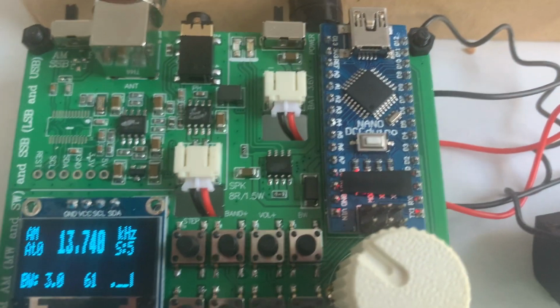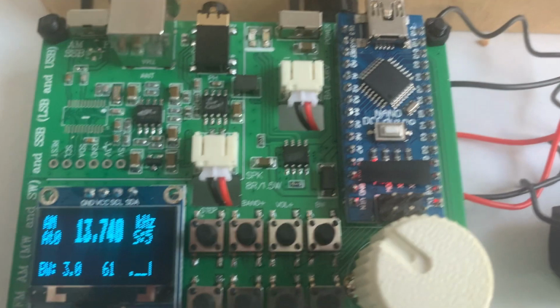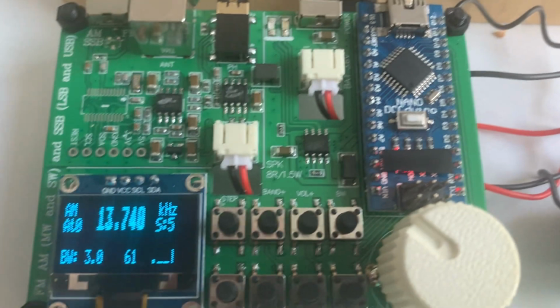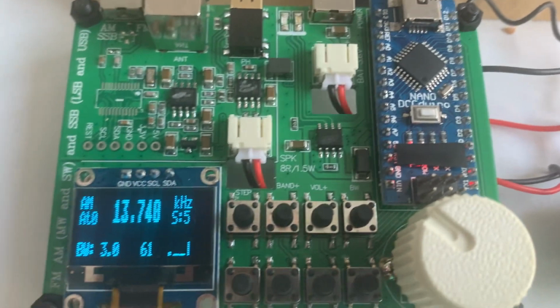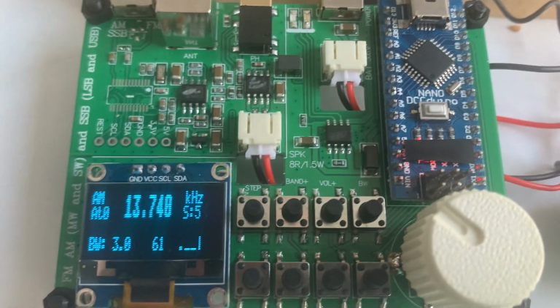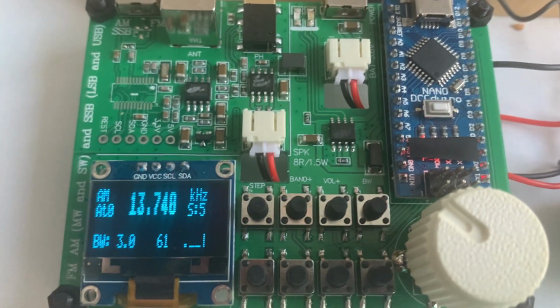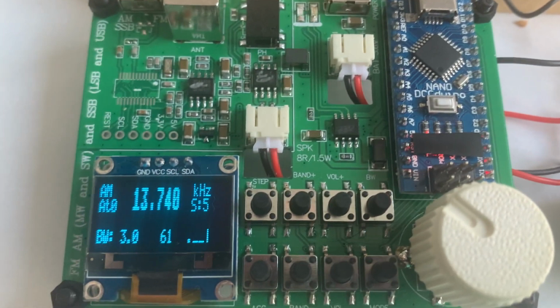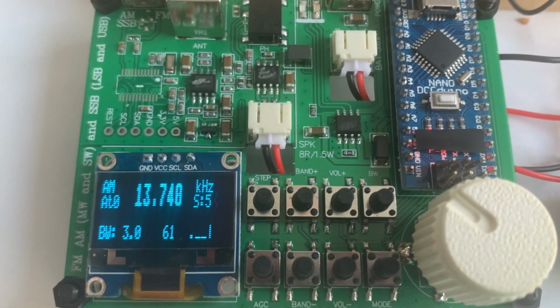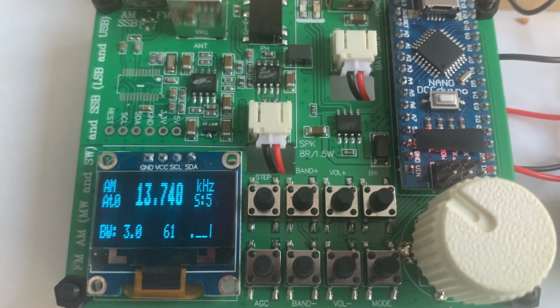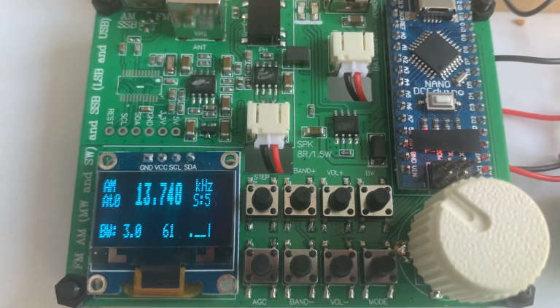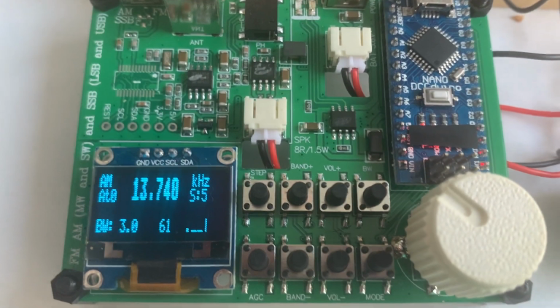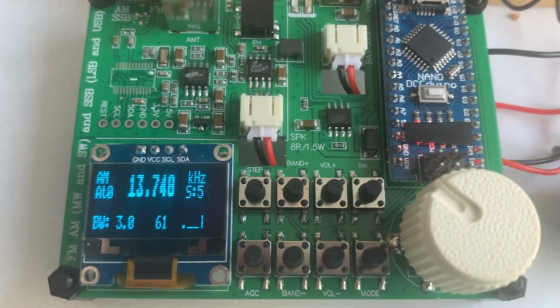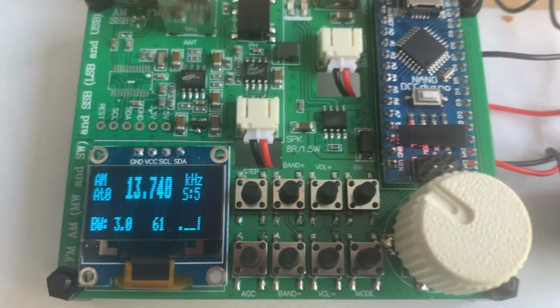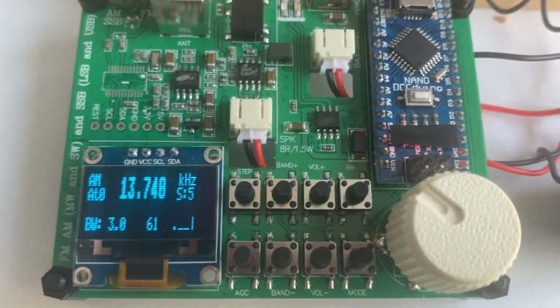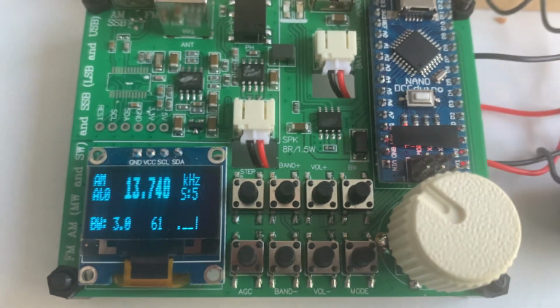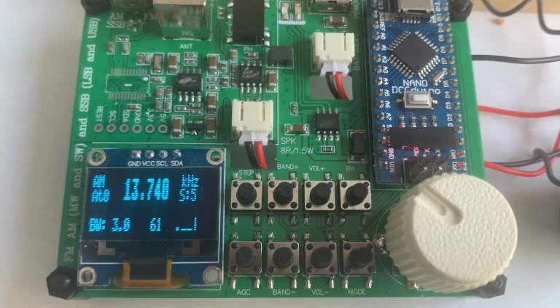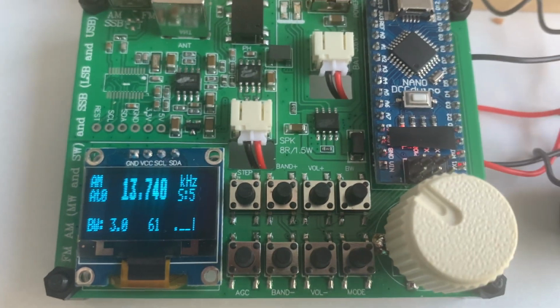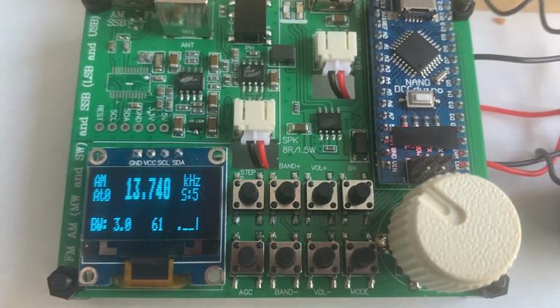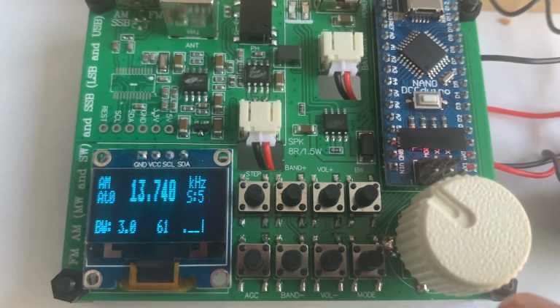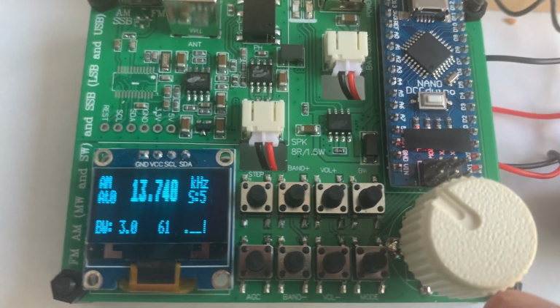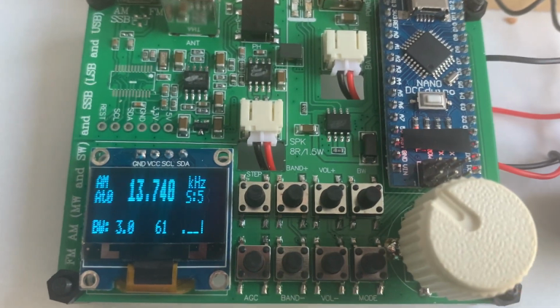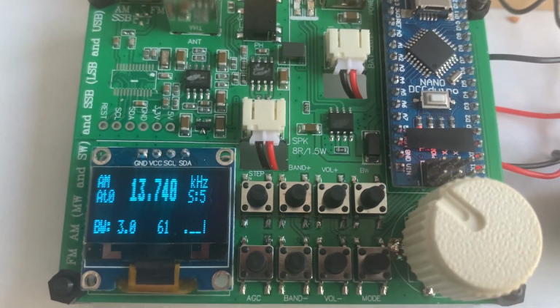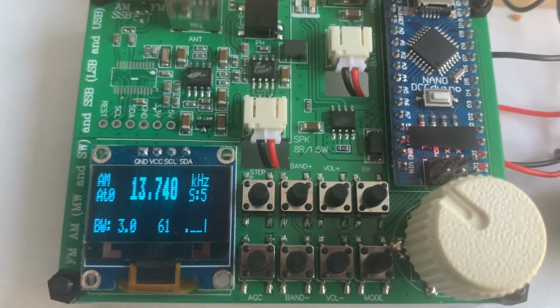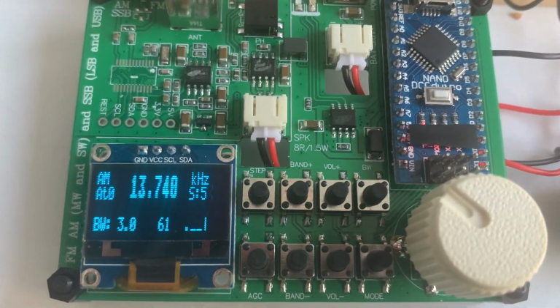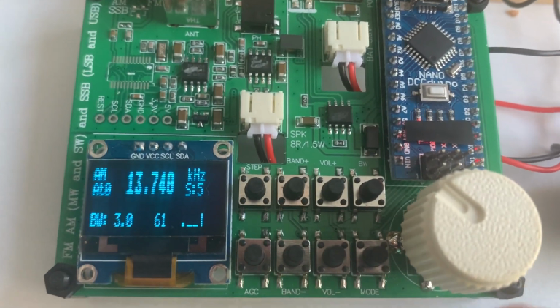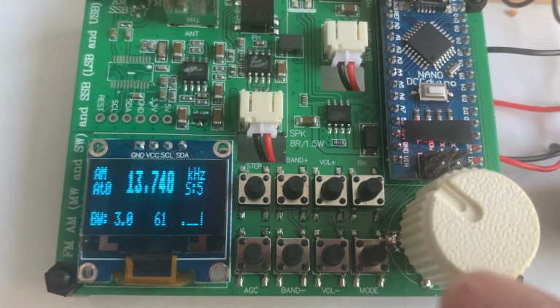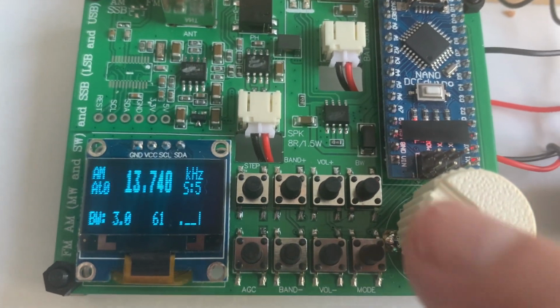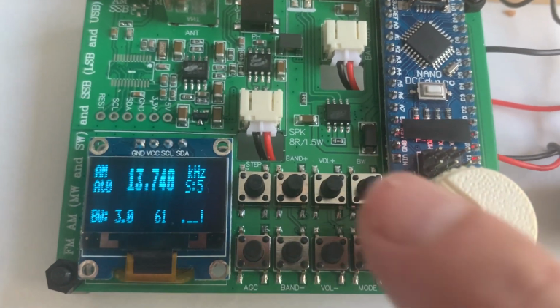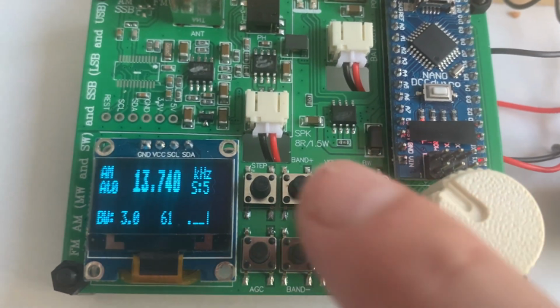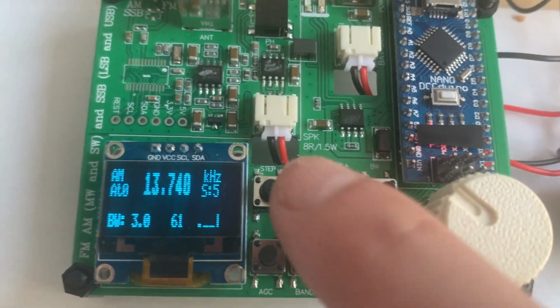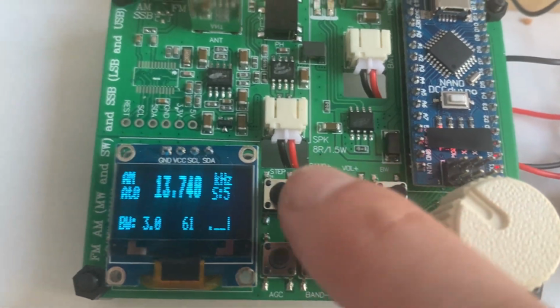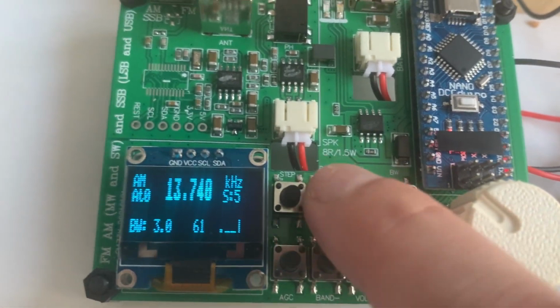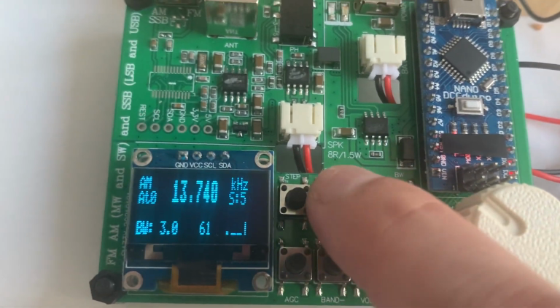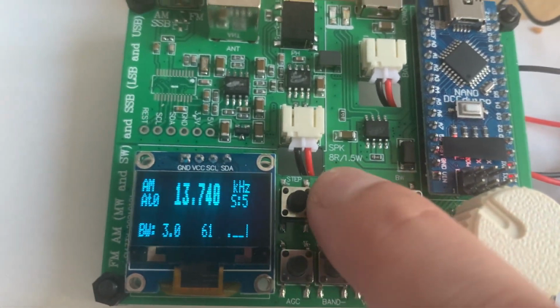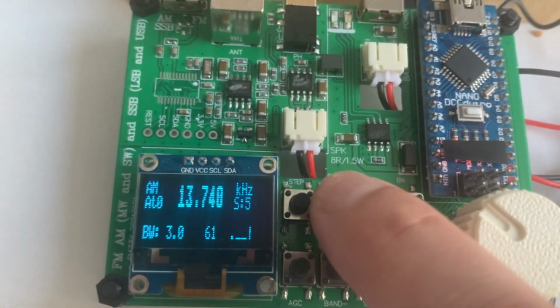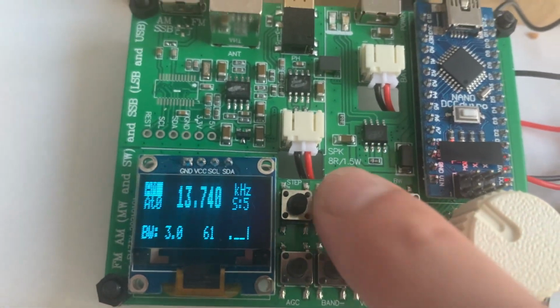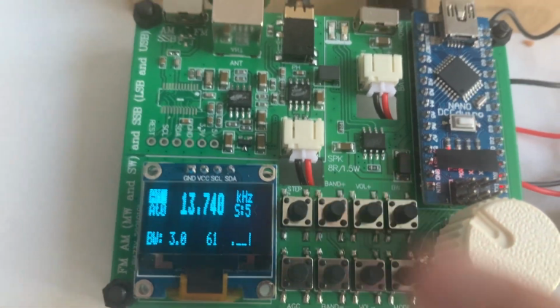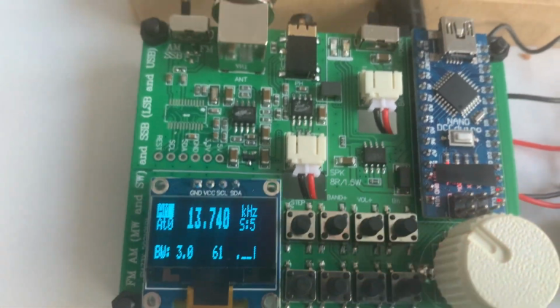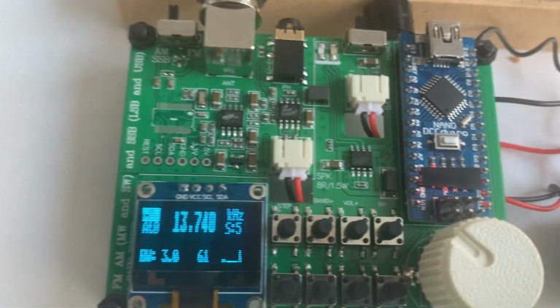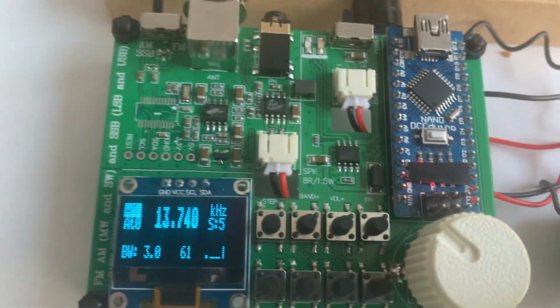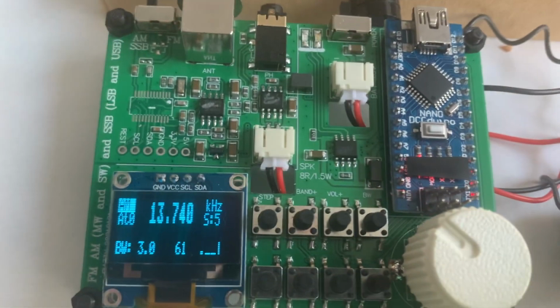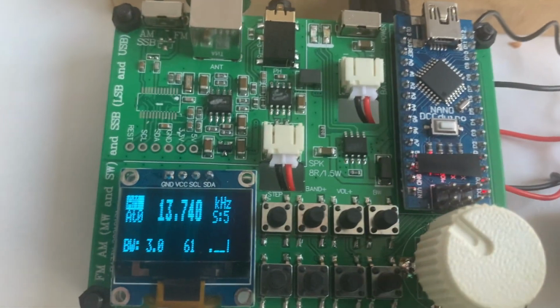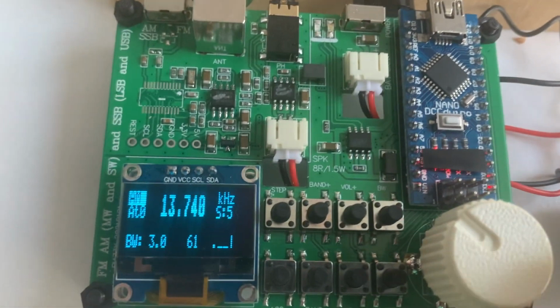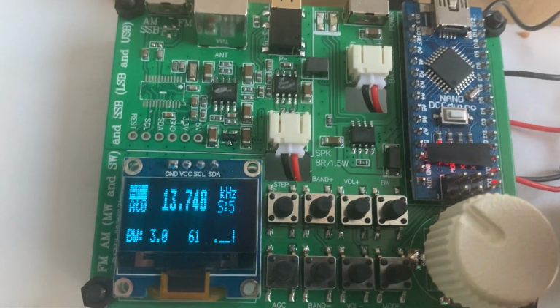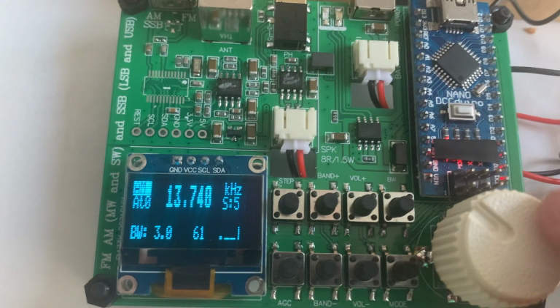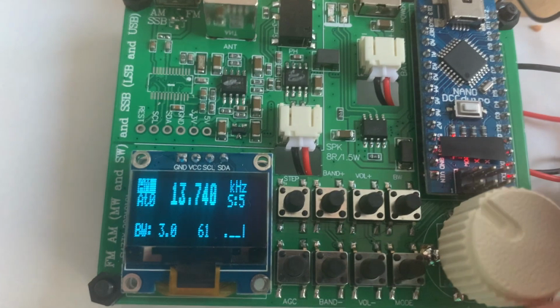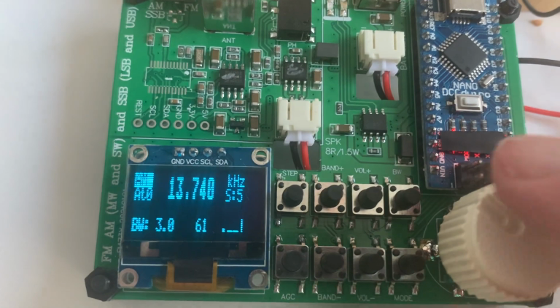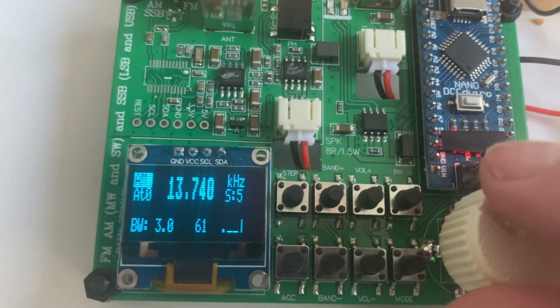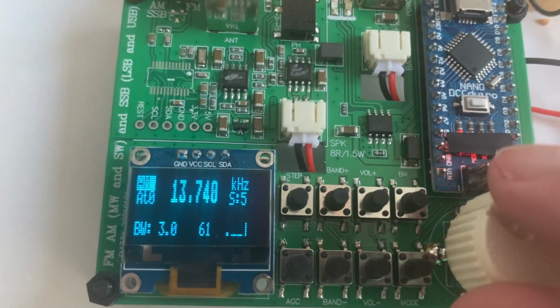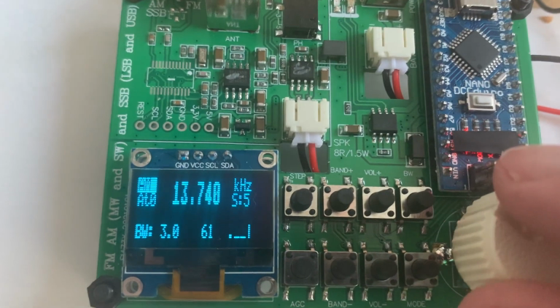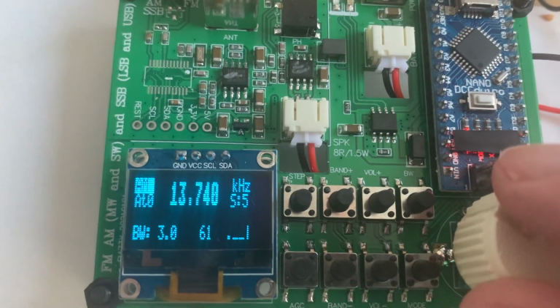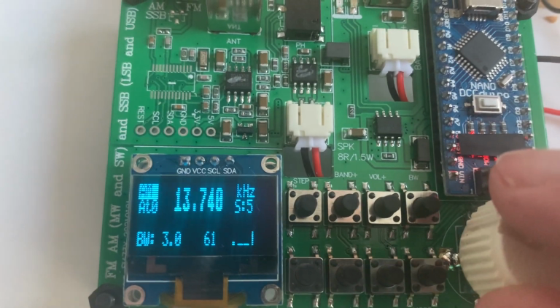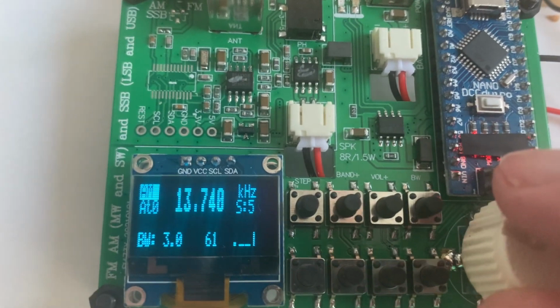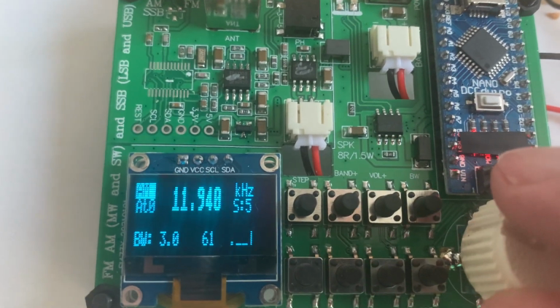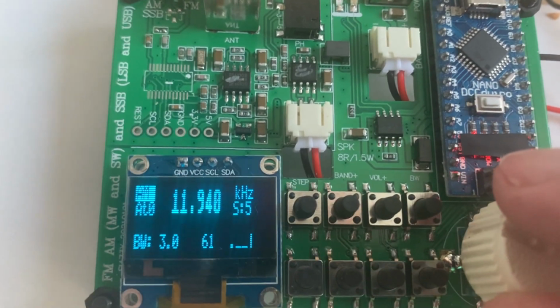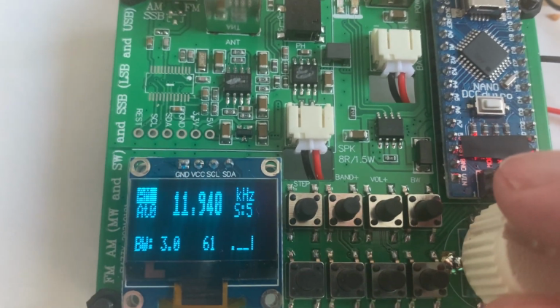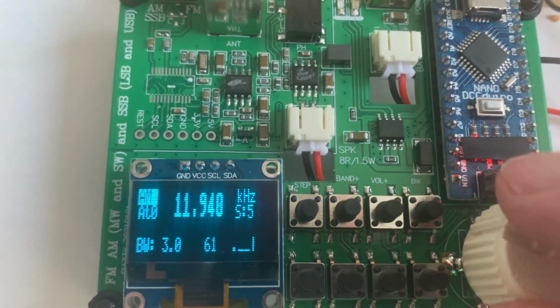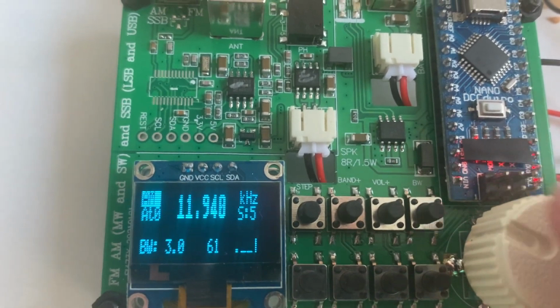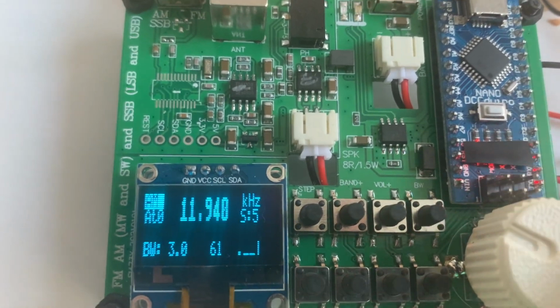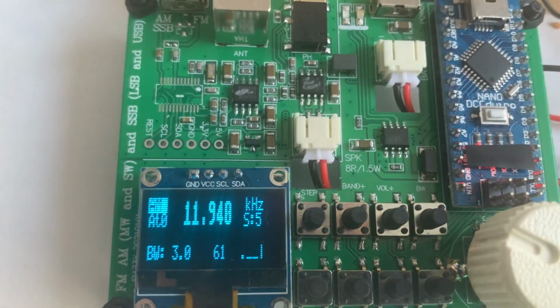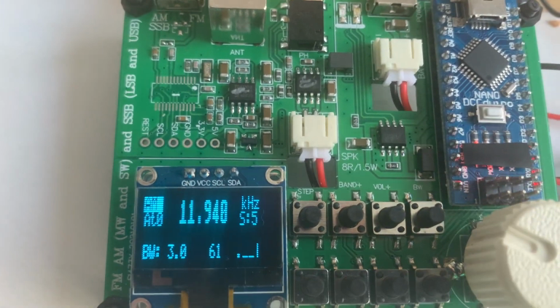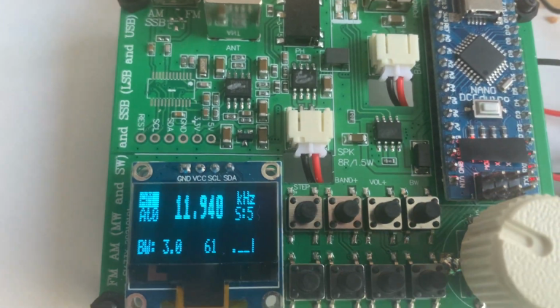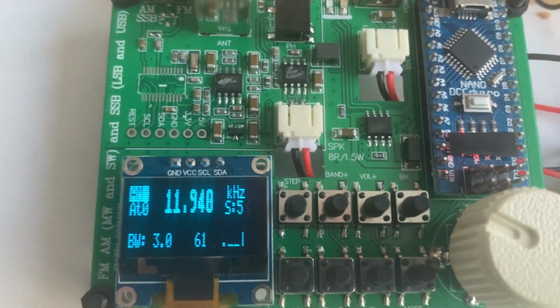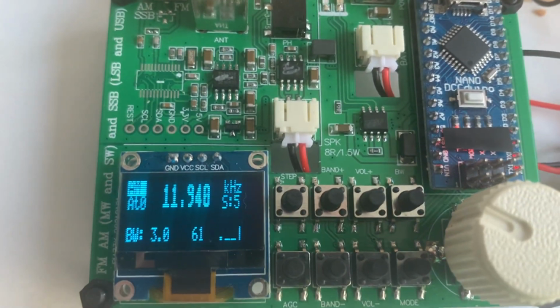Now, I am going to switch to 25 meters and, again, I am going to query the tuning status. Check it out.